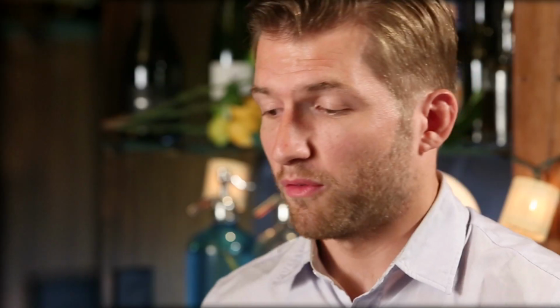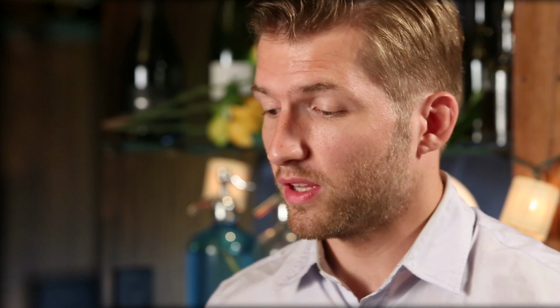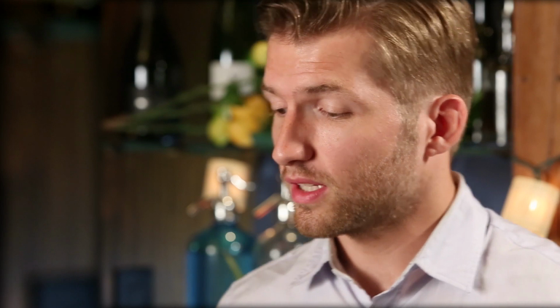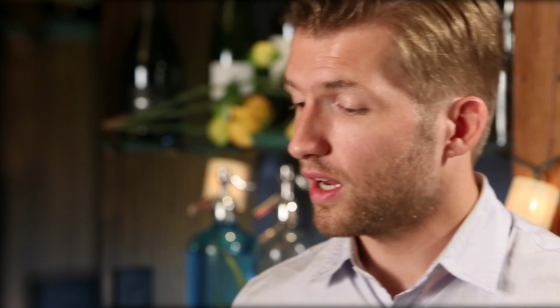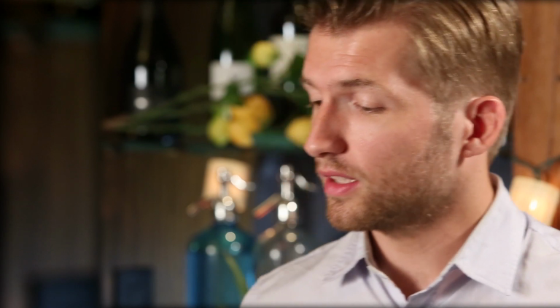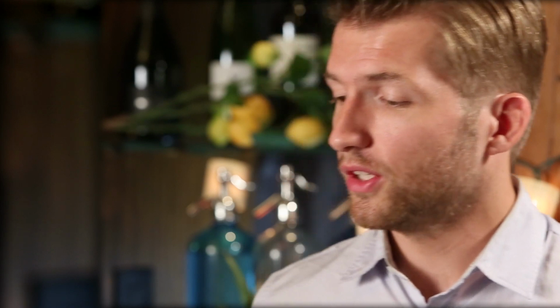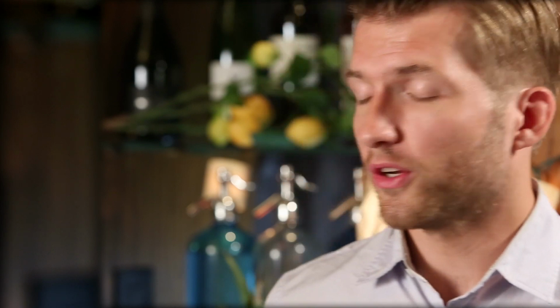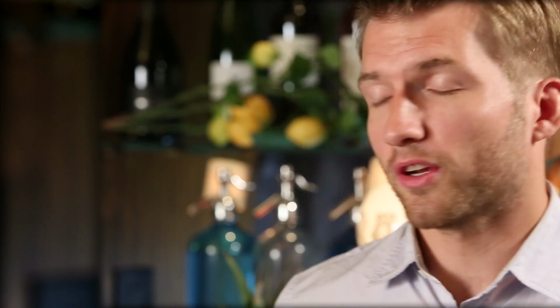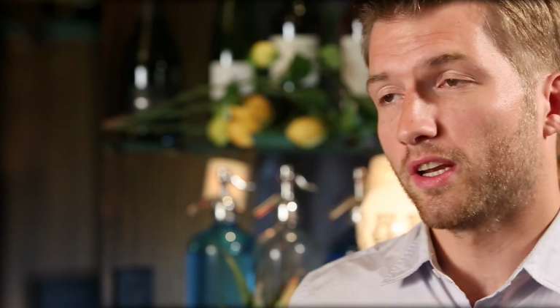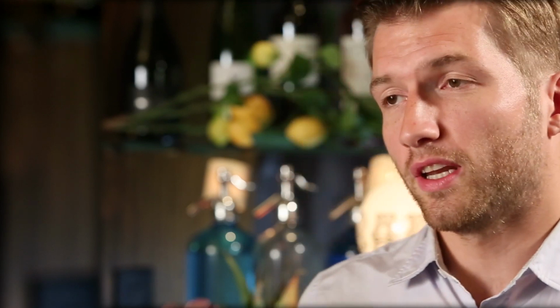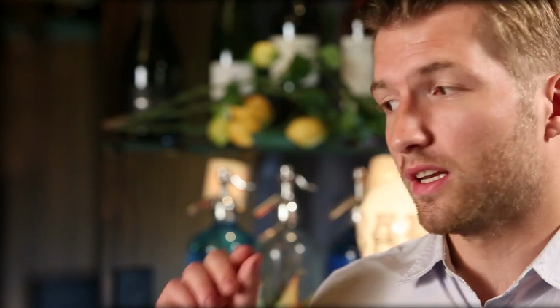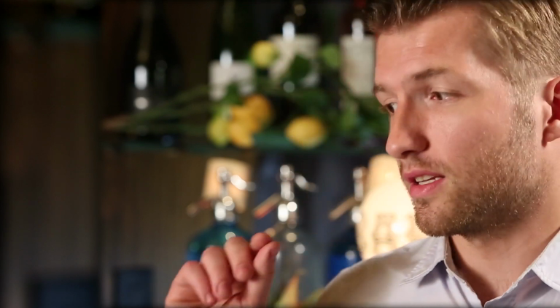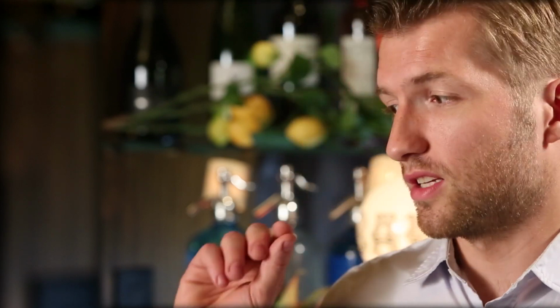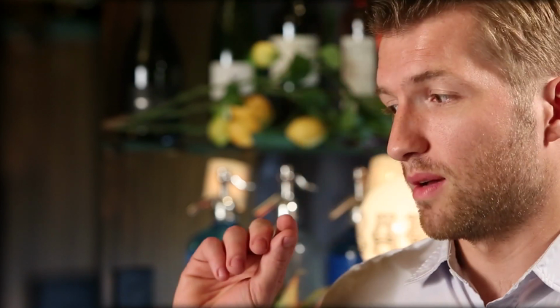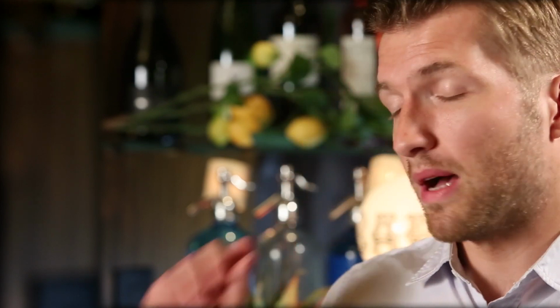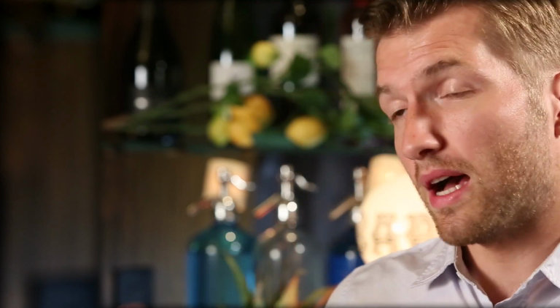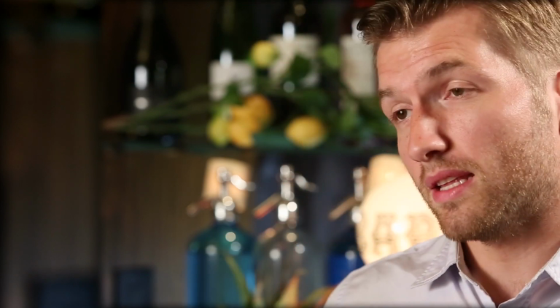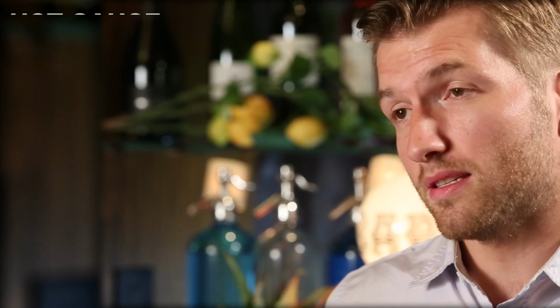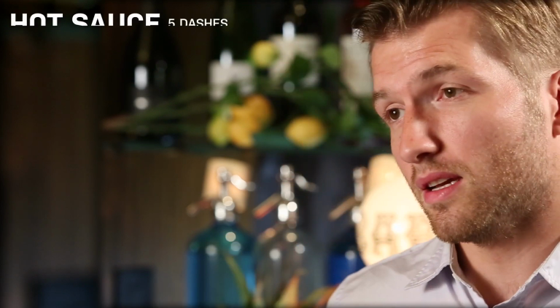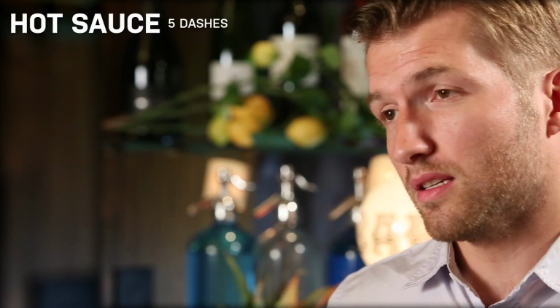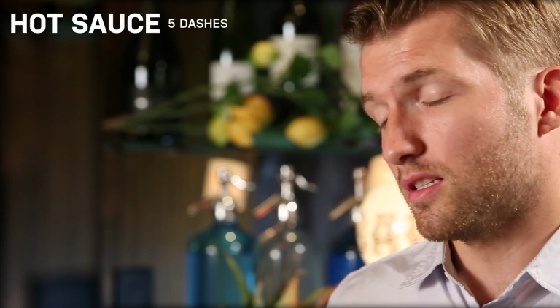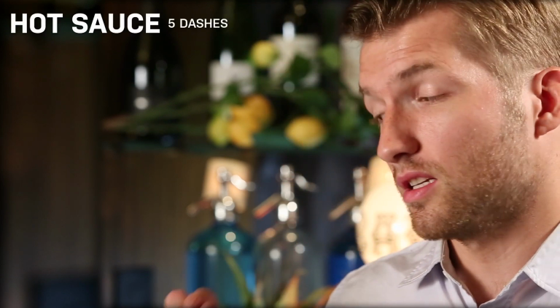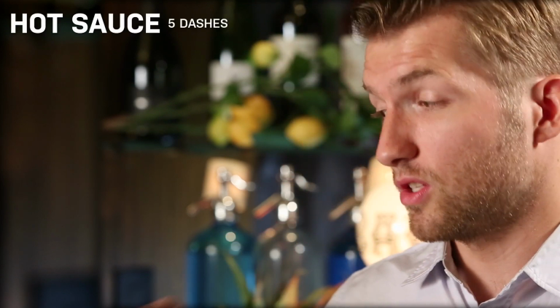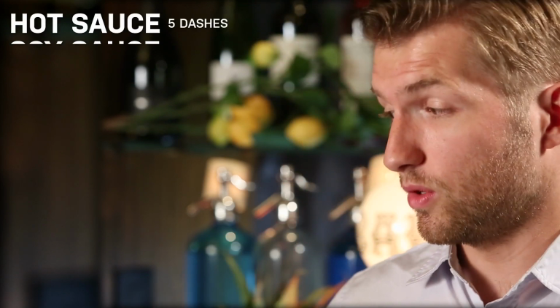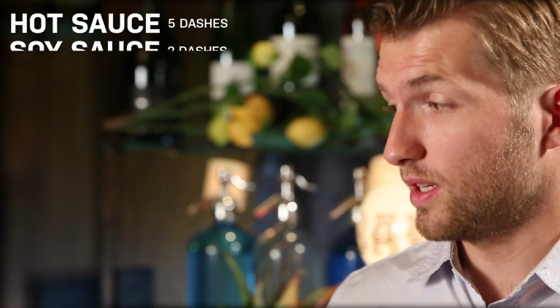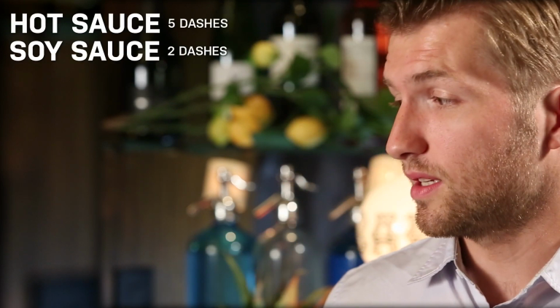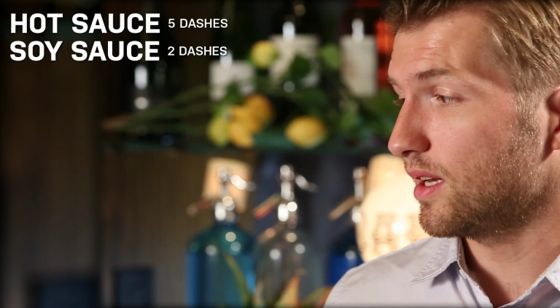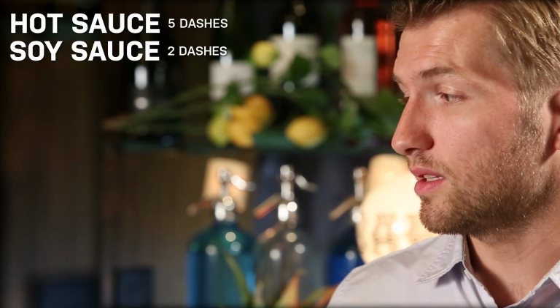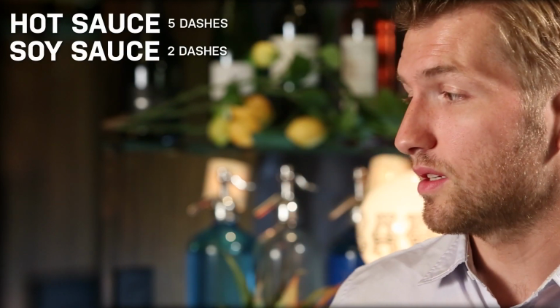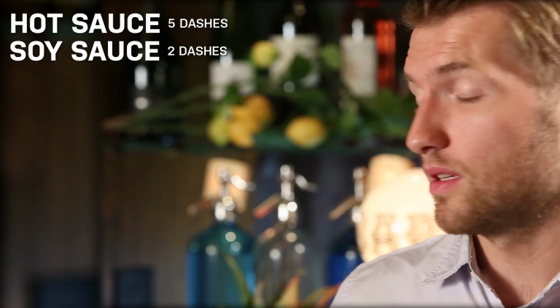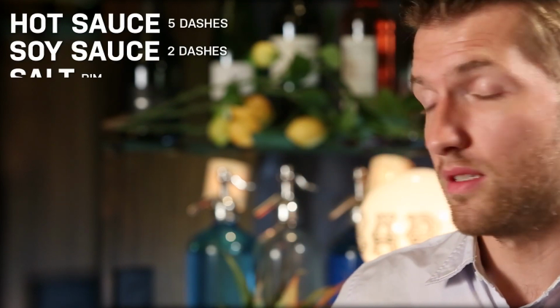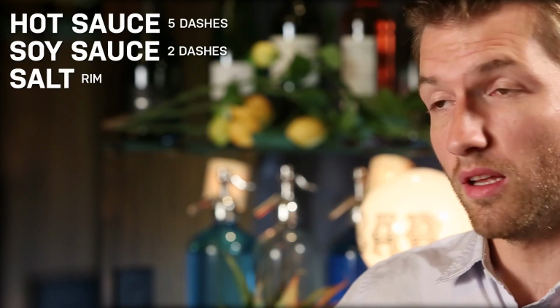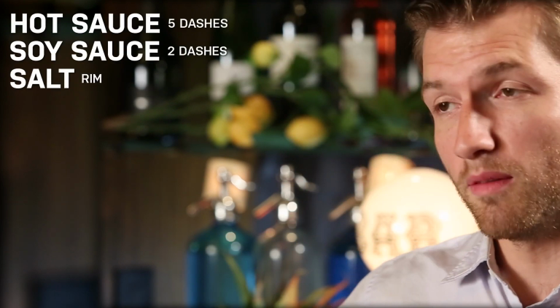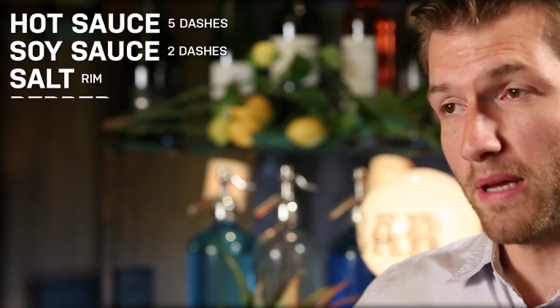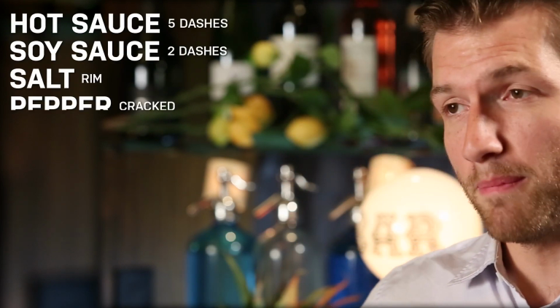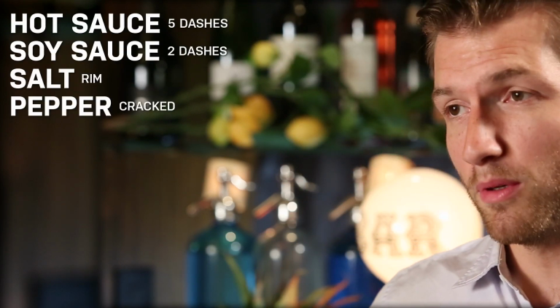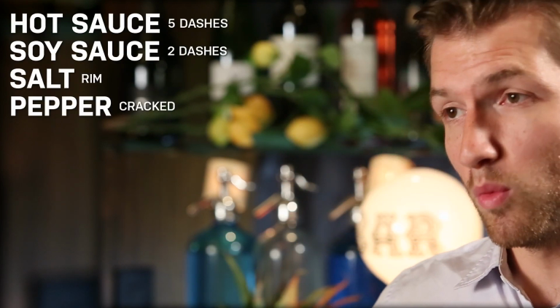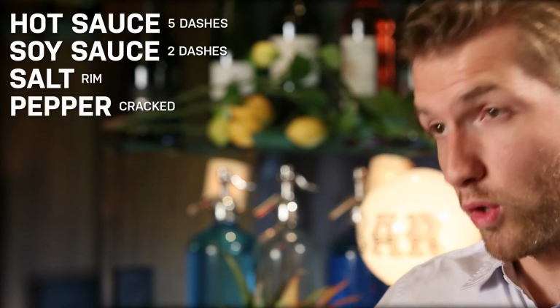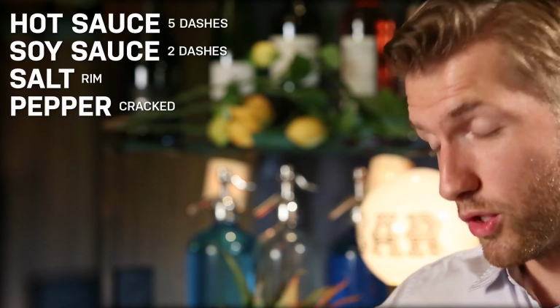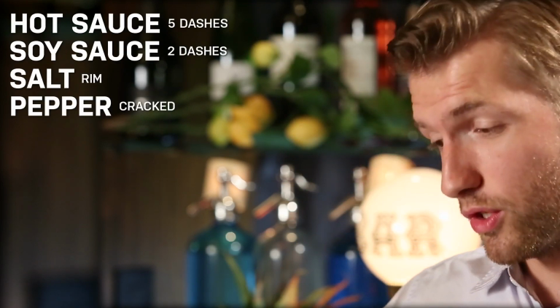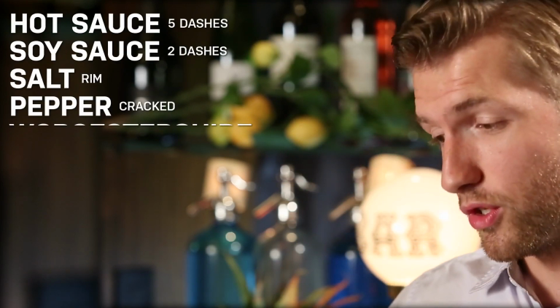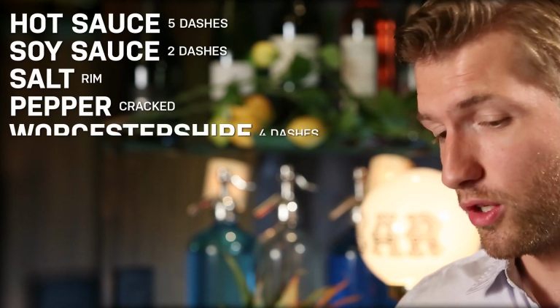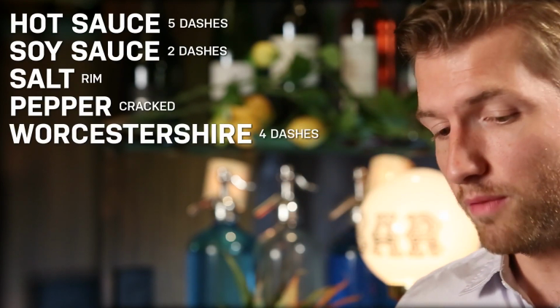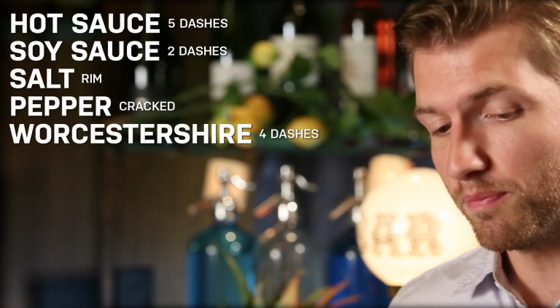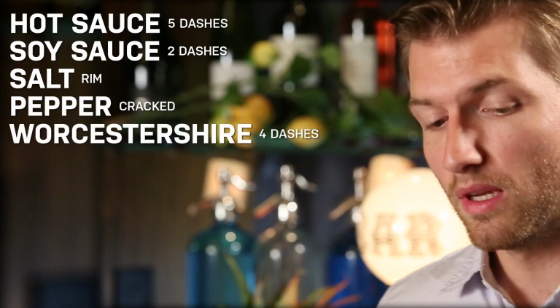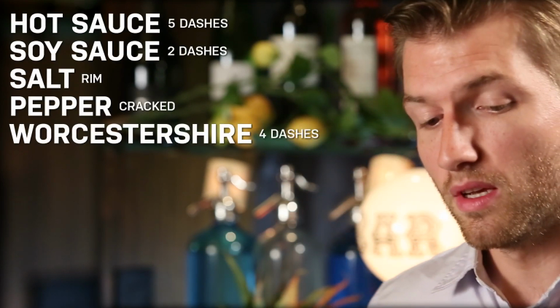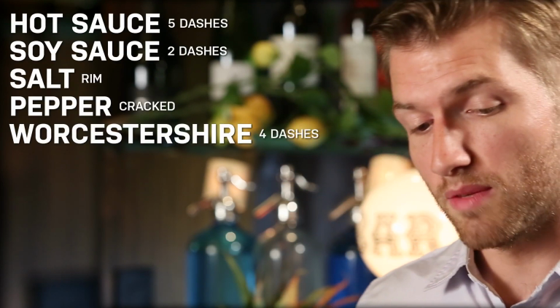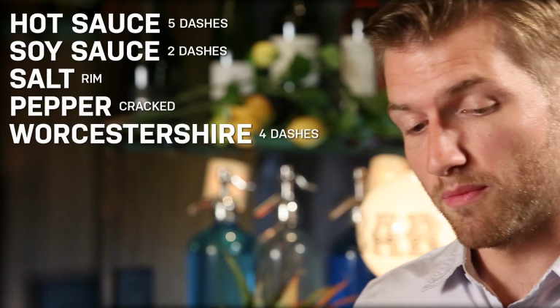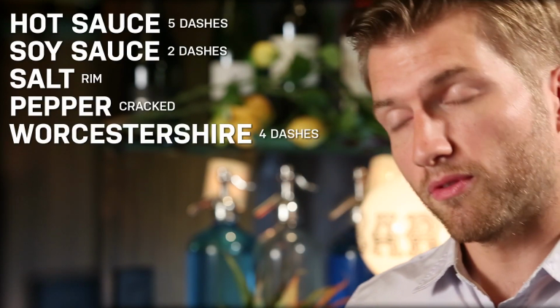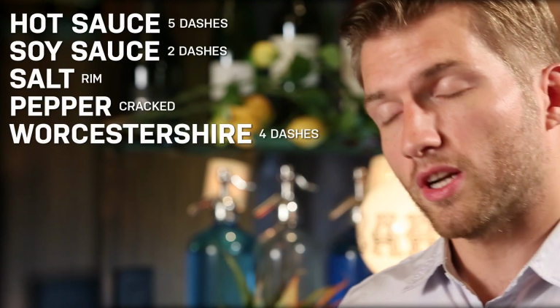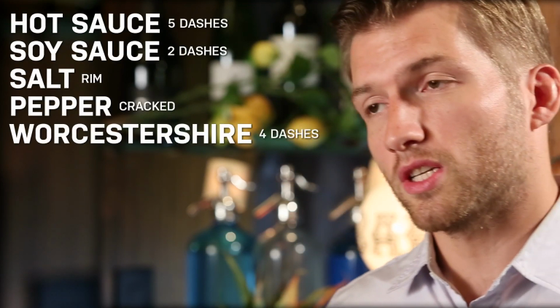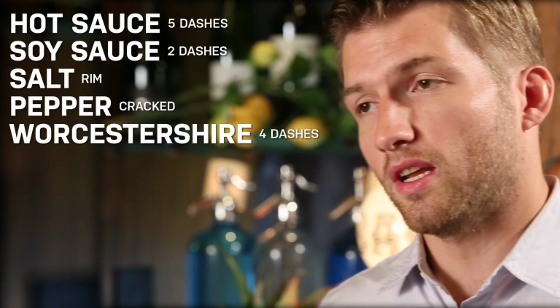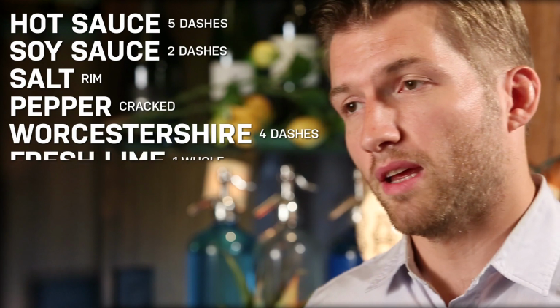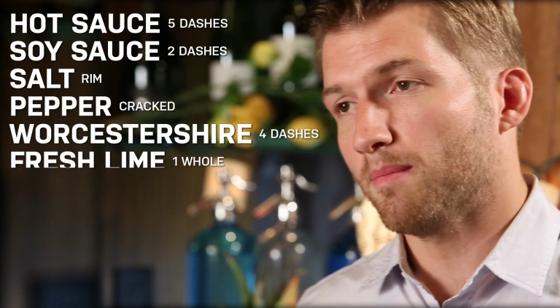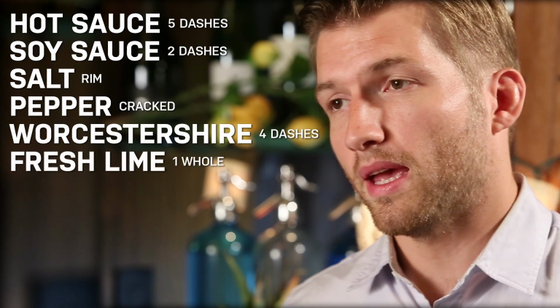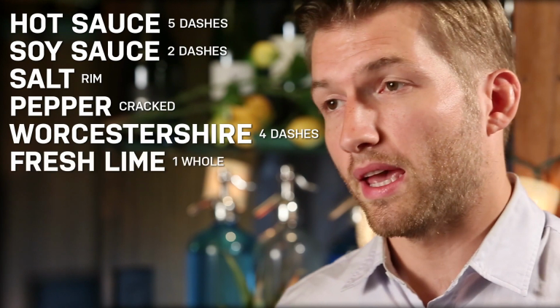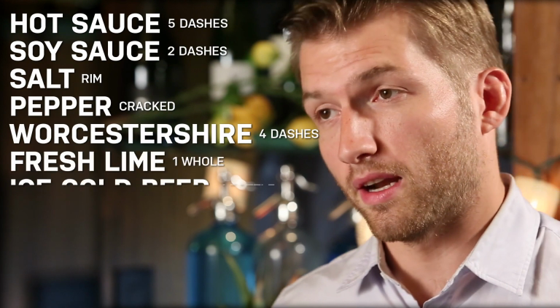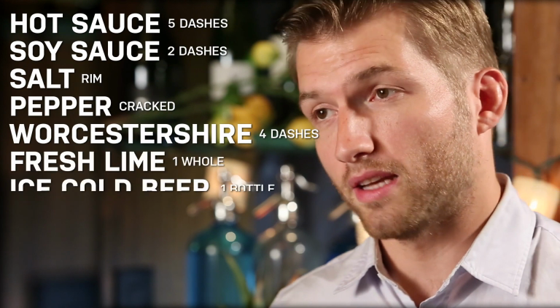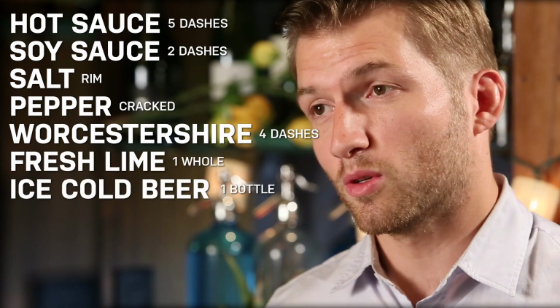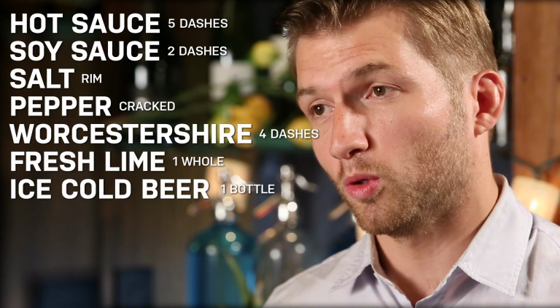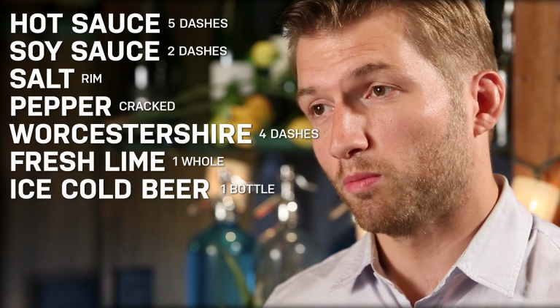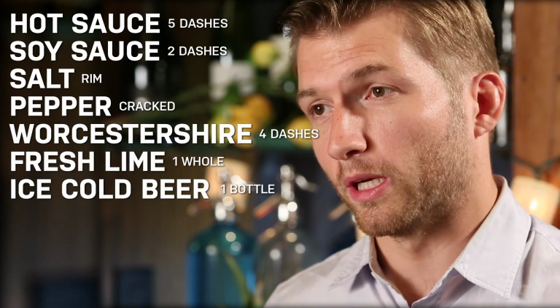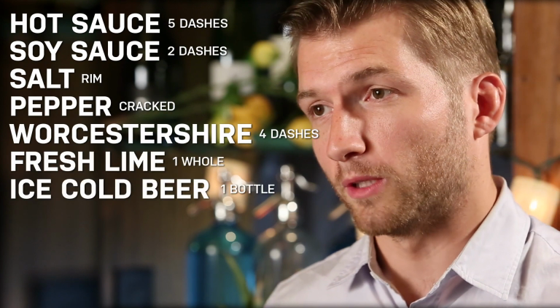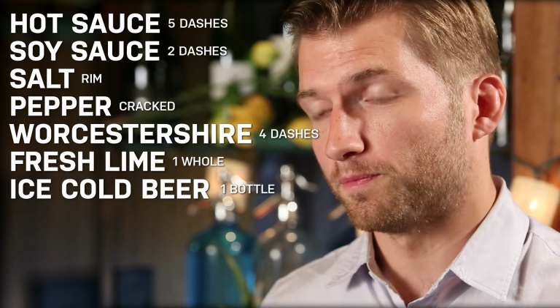For this cocktail you're going to need some hot sauce, soy sauce, salt and pepper, Worcestershire, some fresh lime, and an ice cold beer.